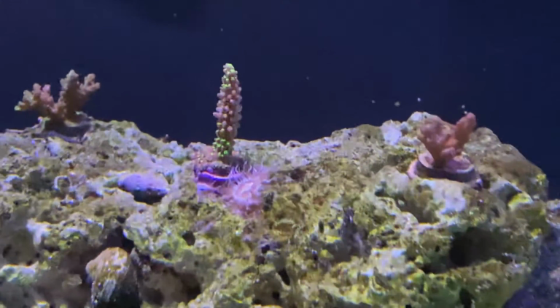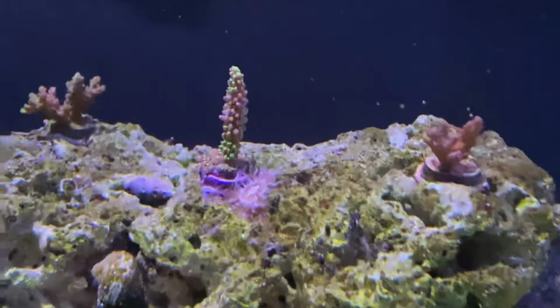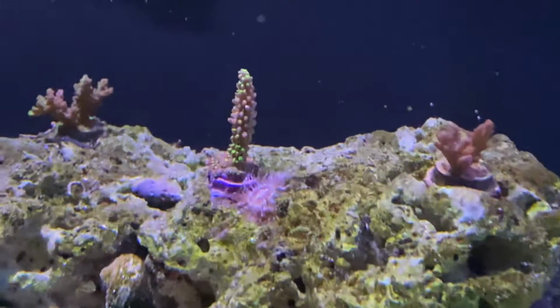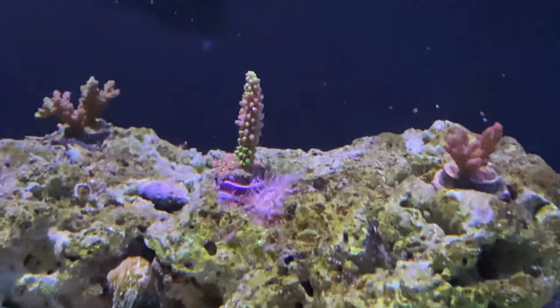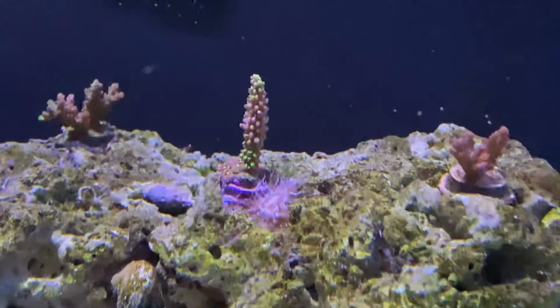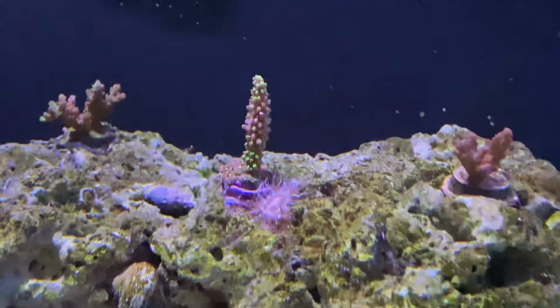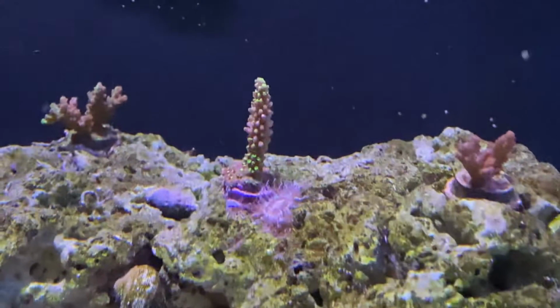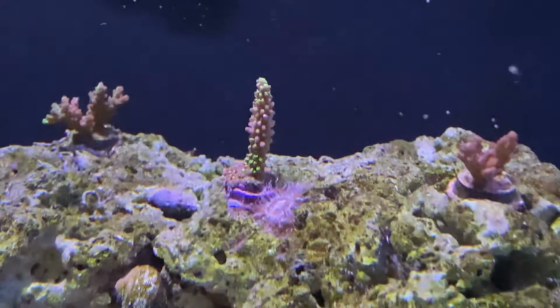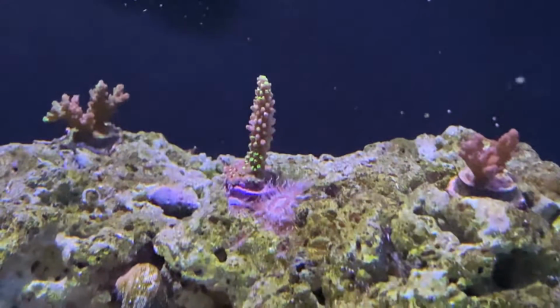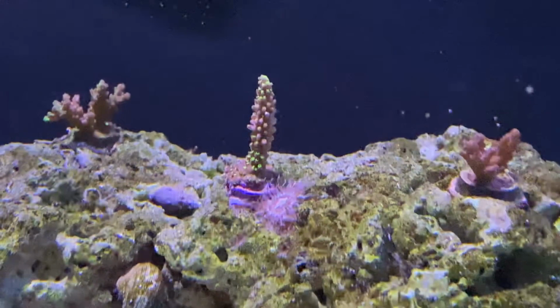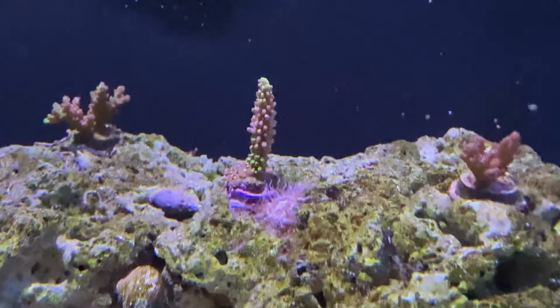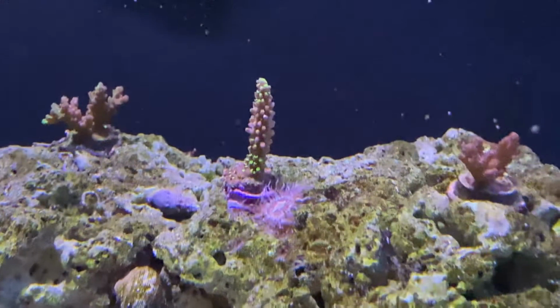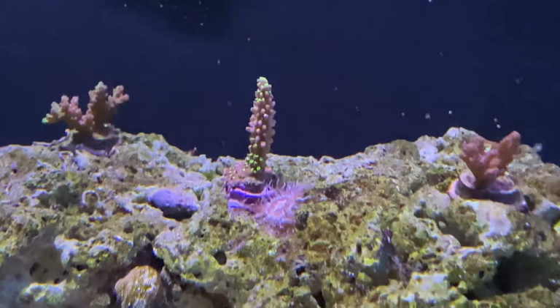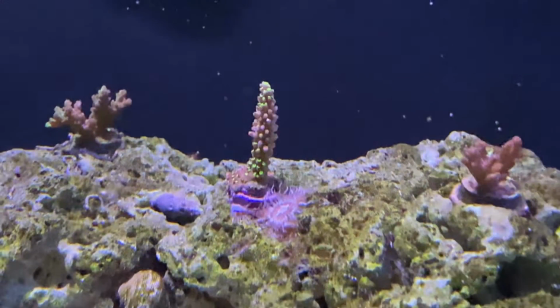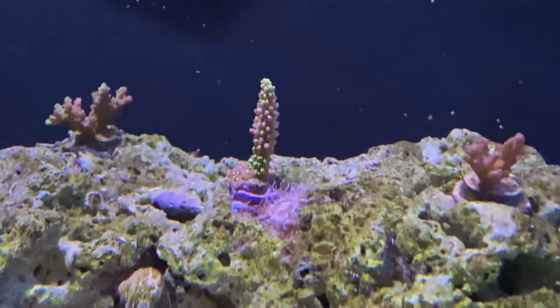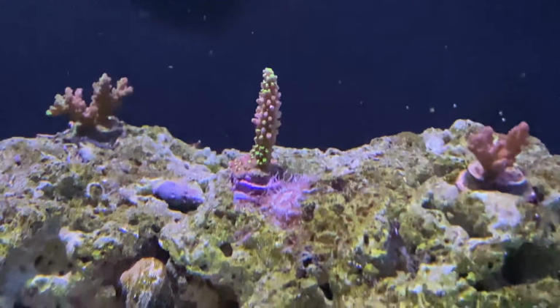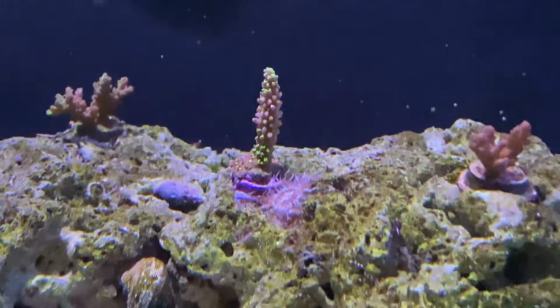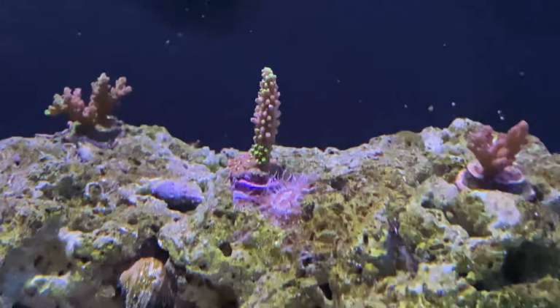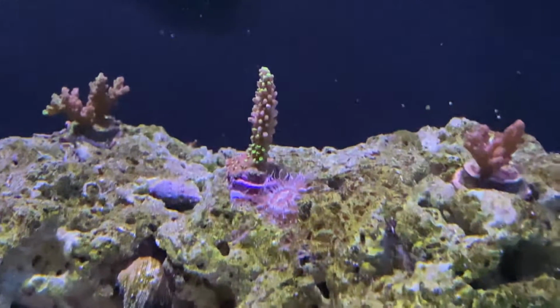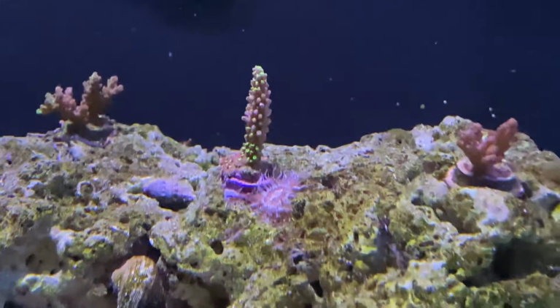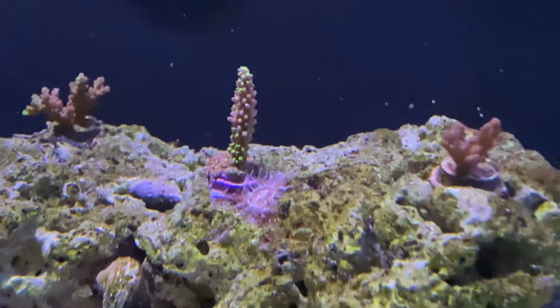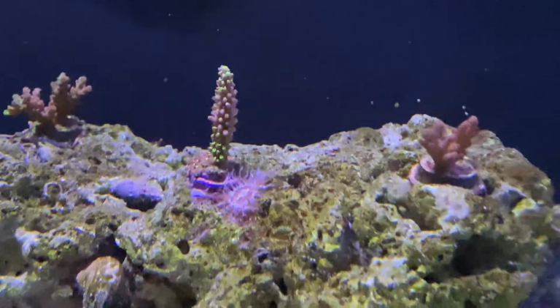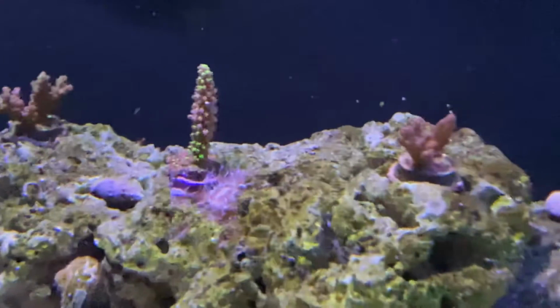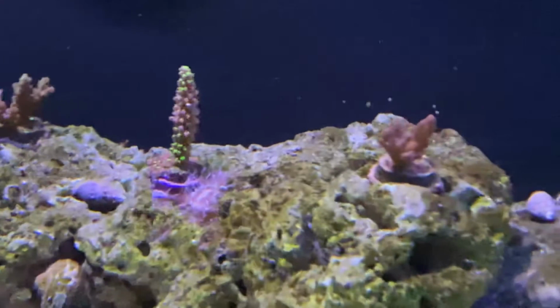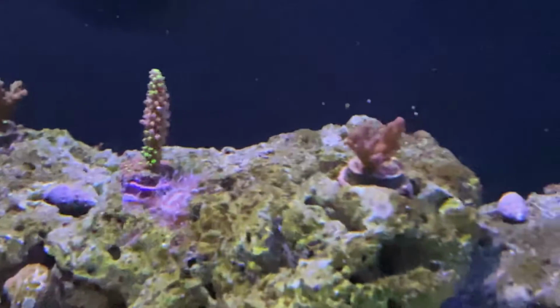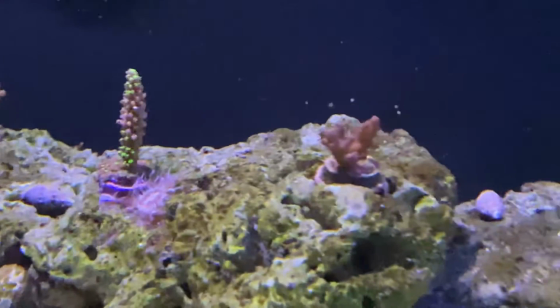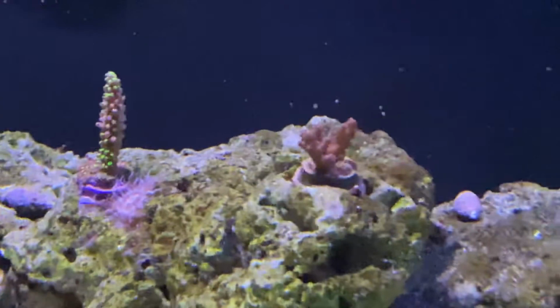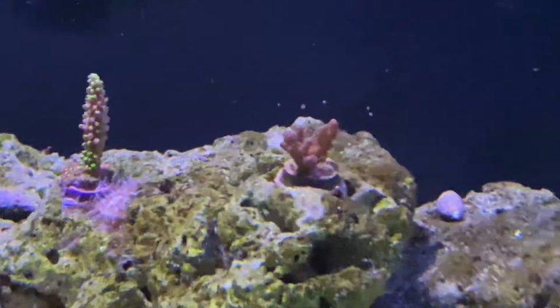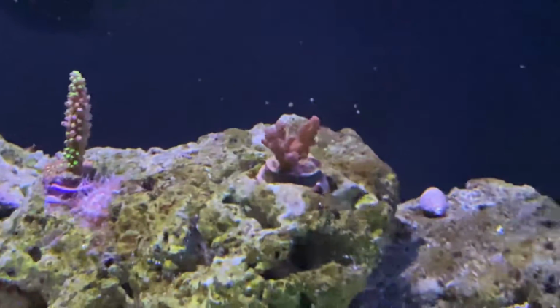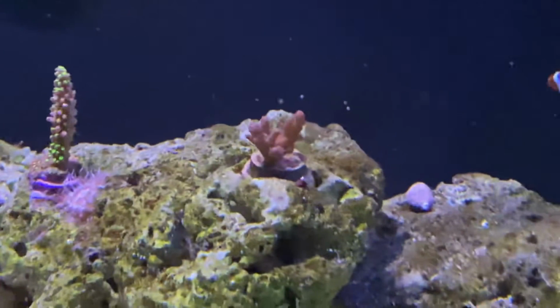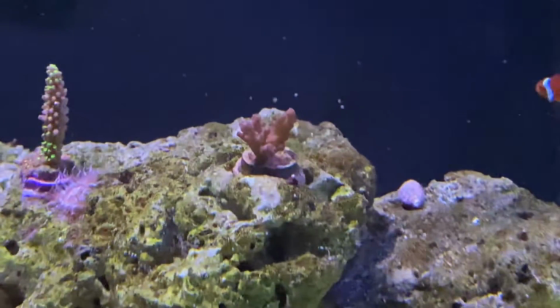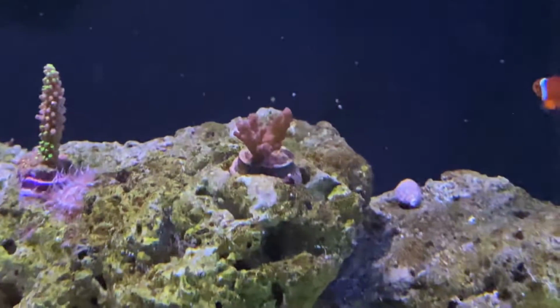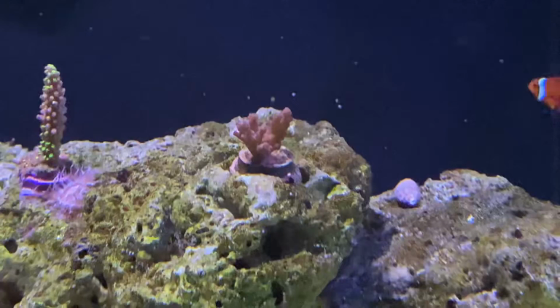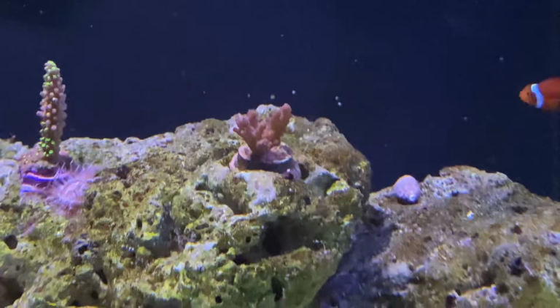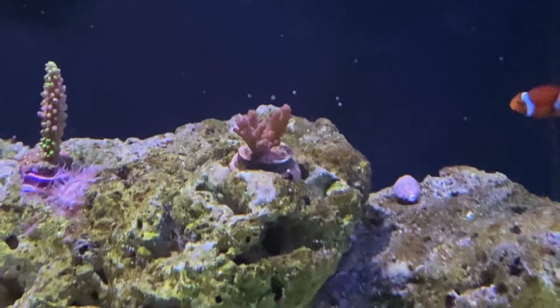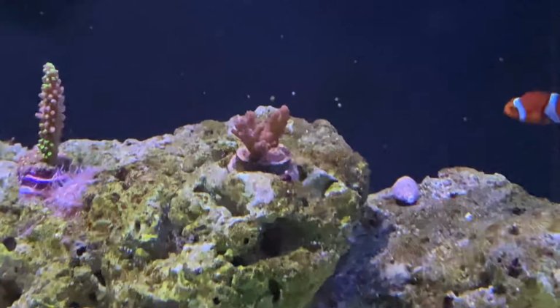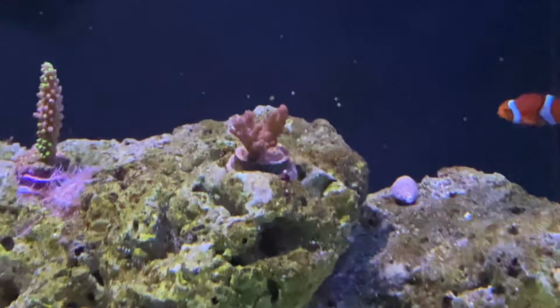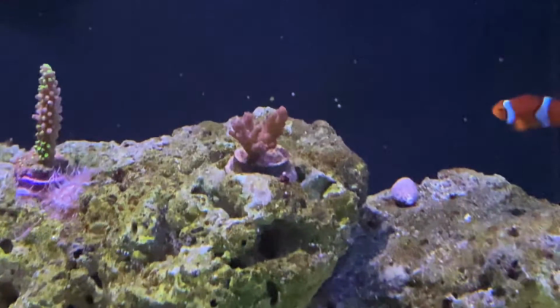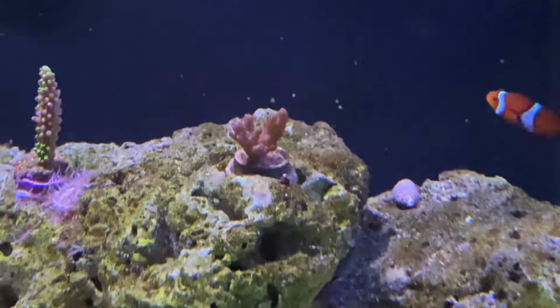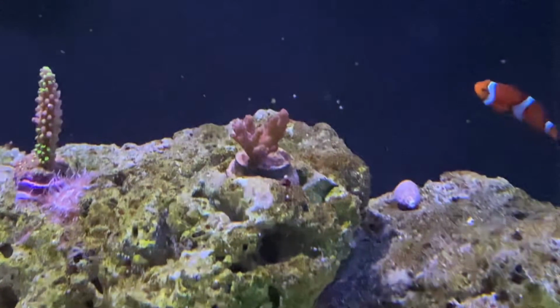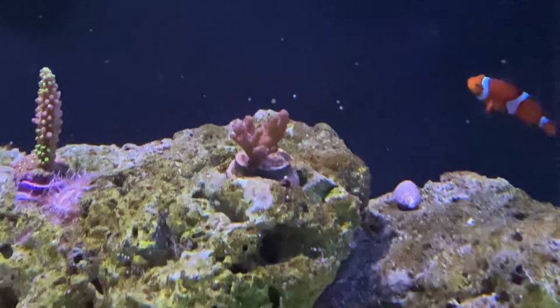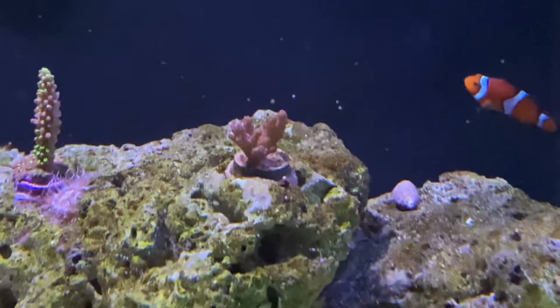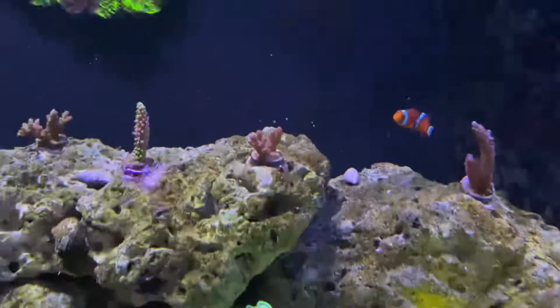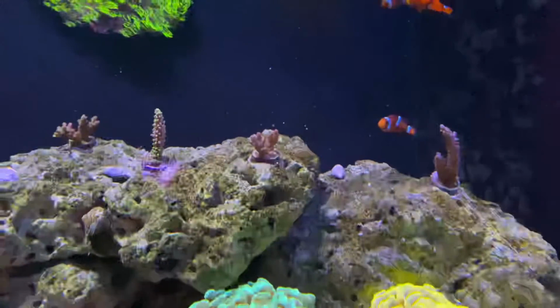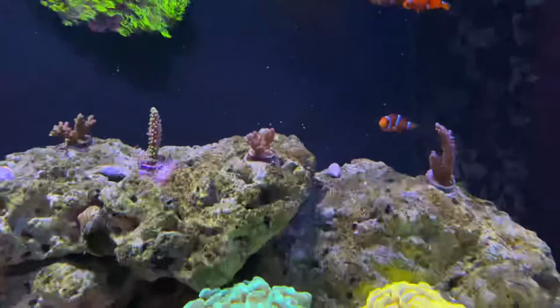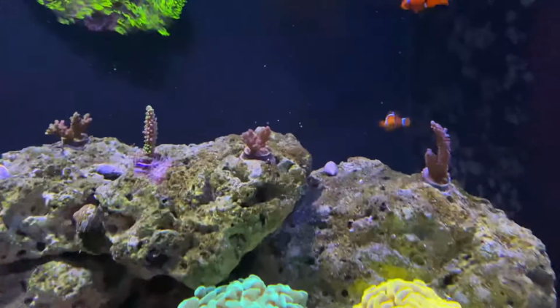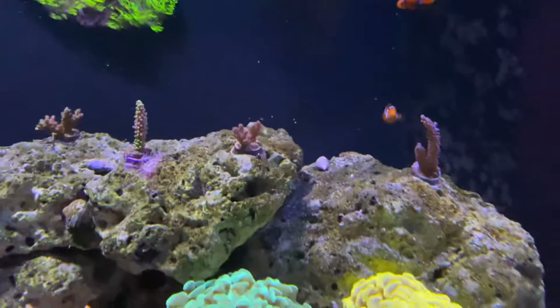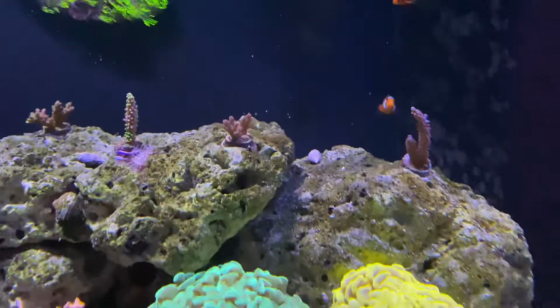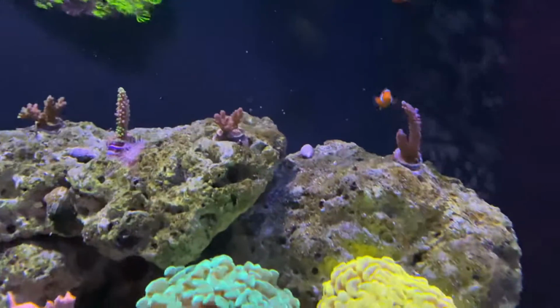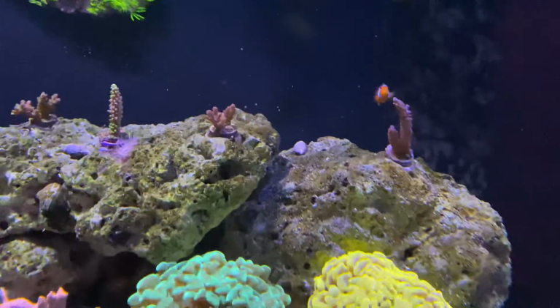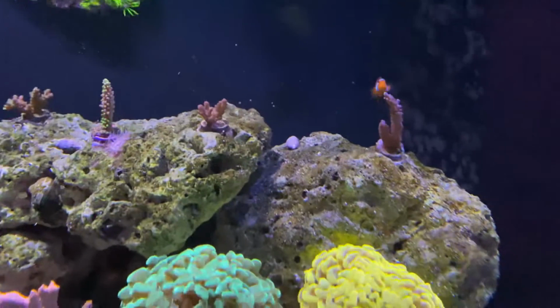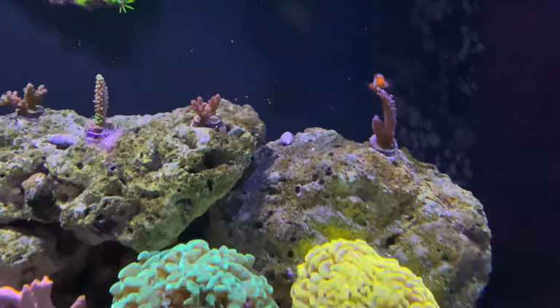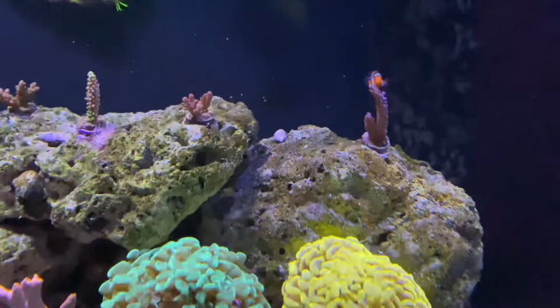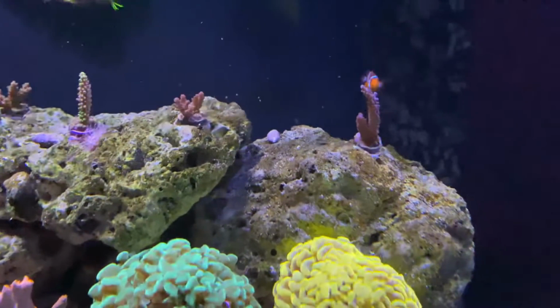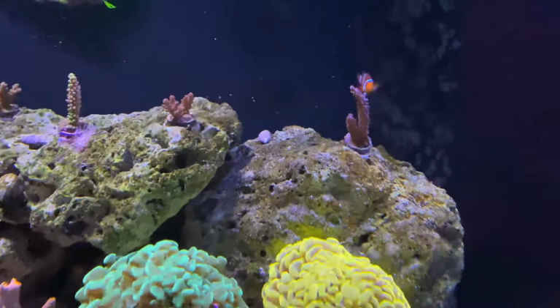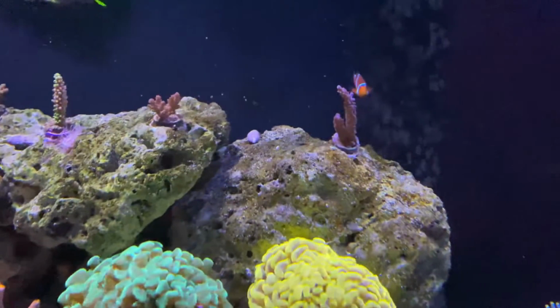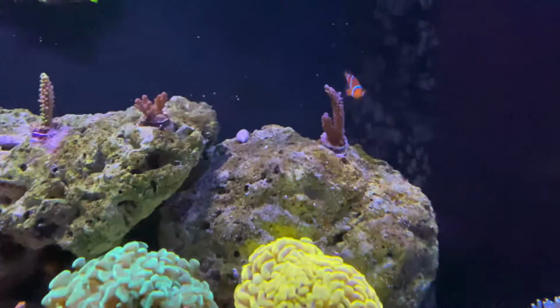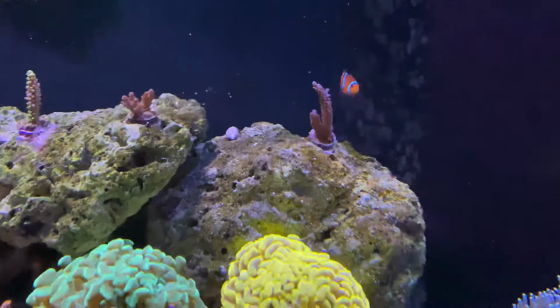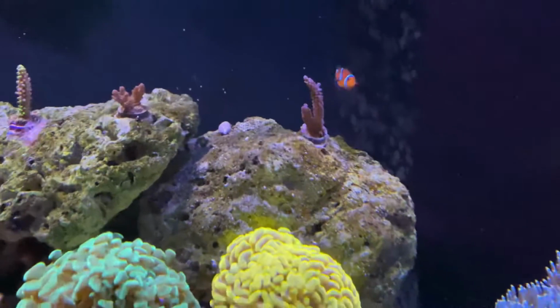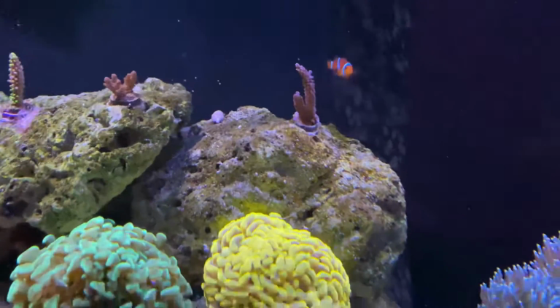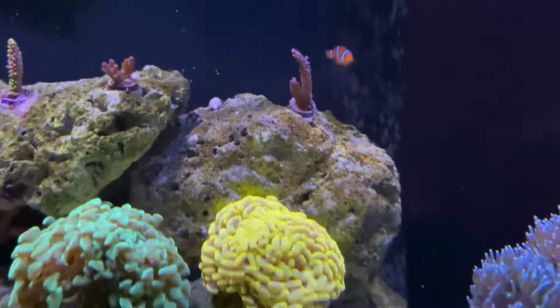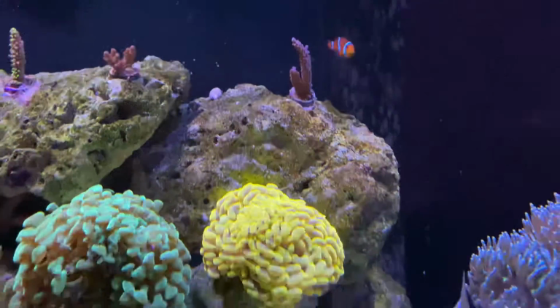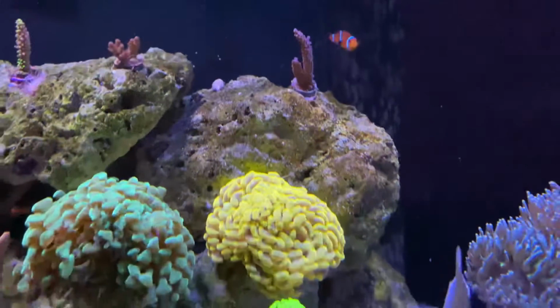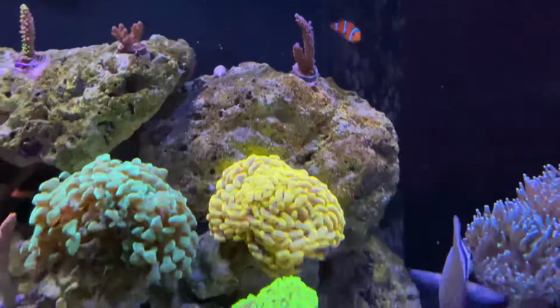Green slime, this is getting brown. Let me try, okay, this is going.